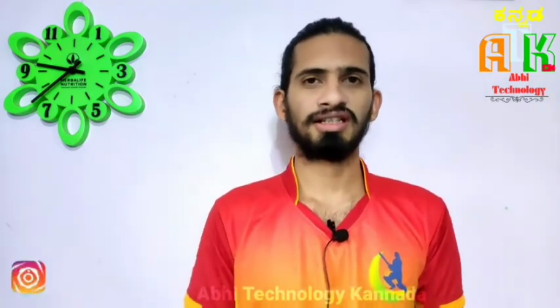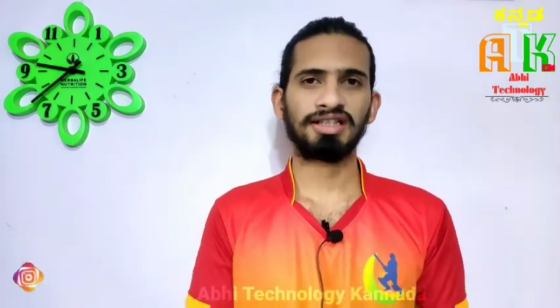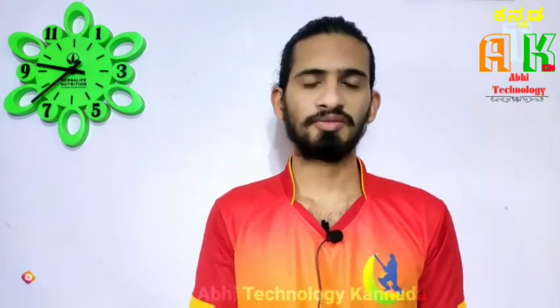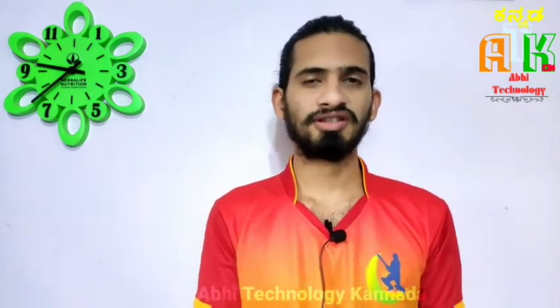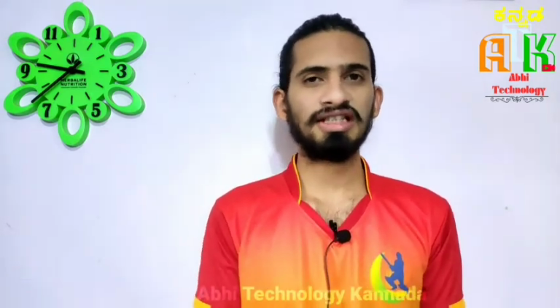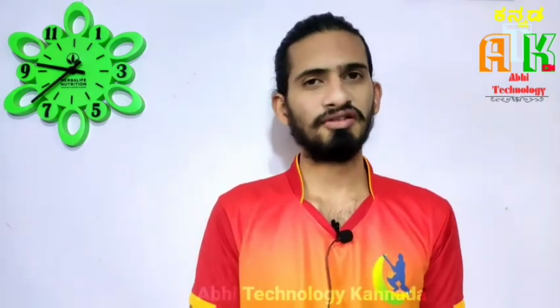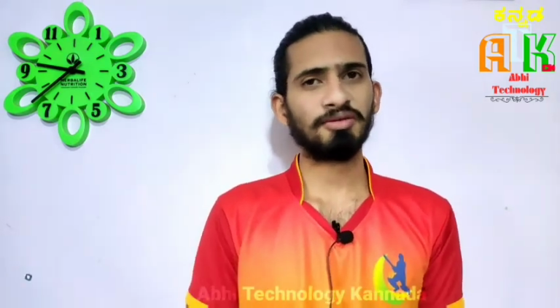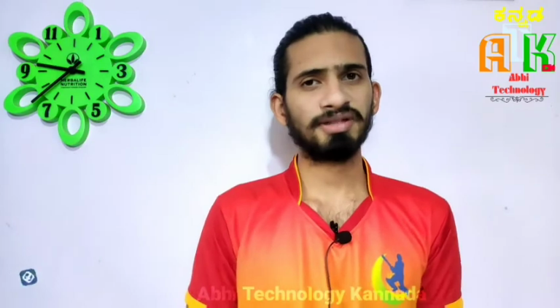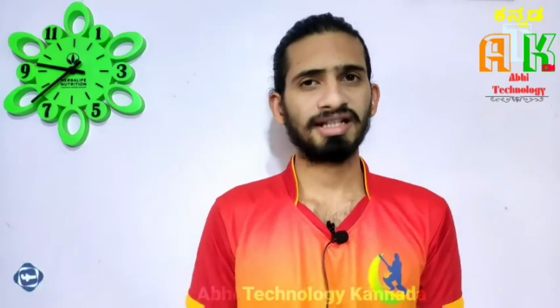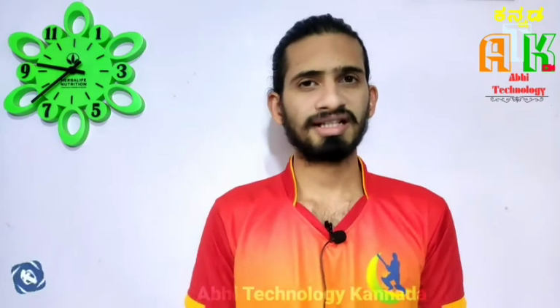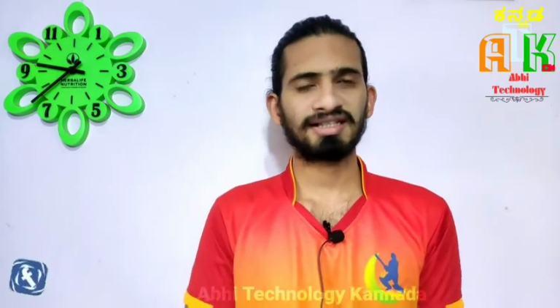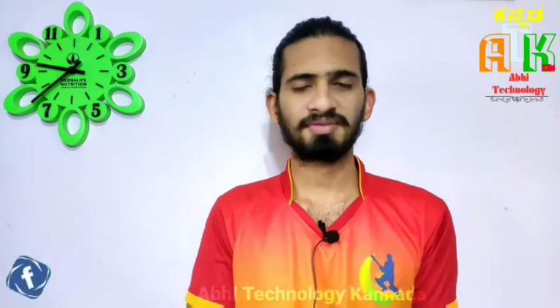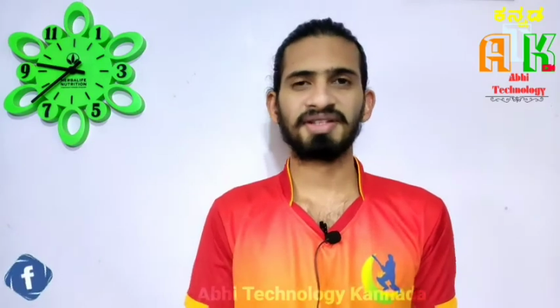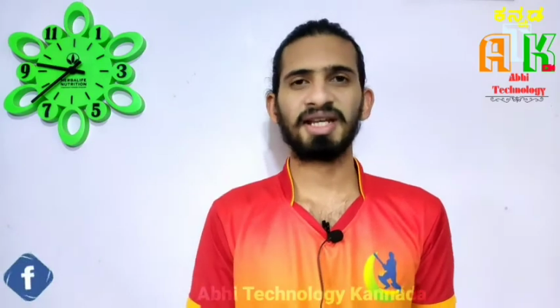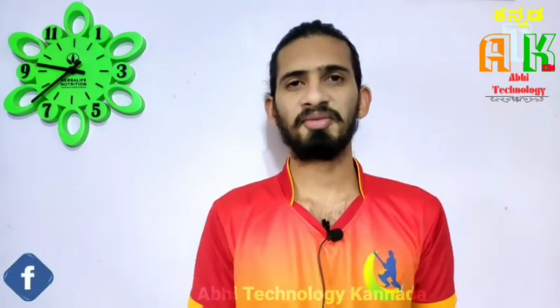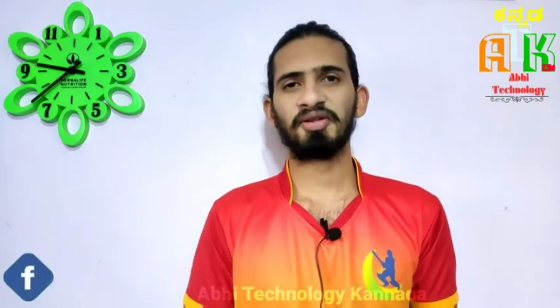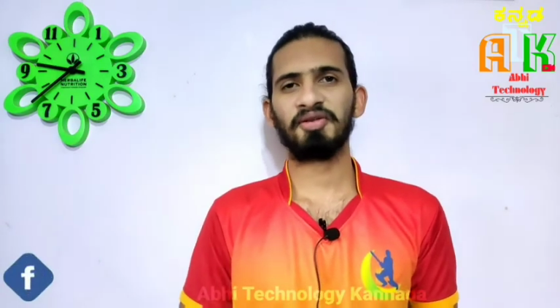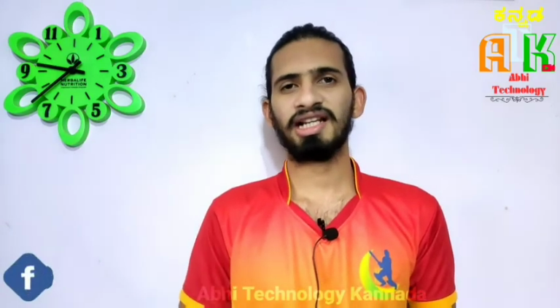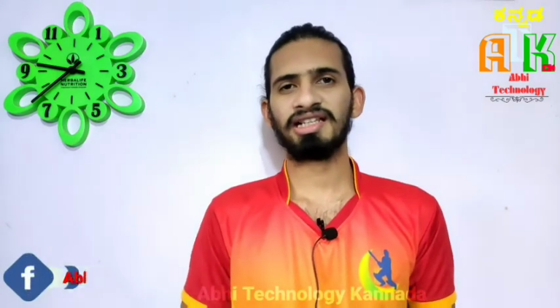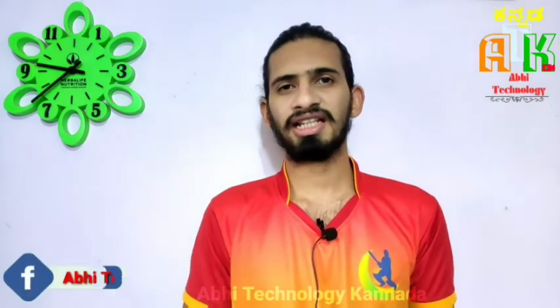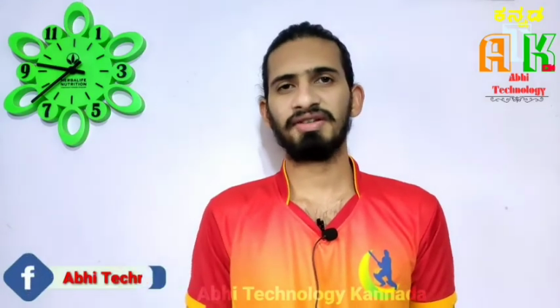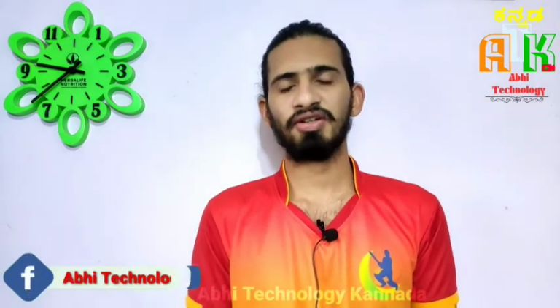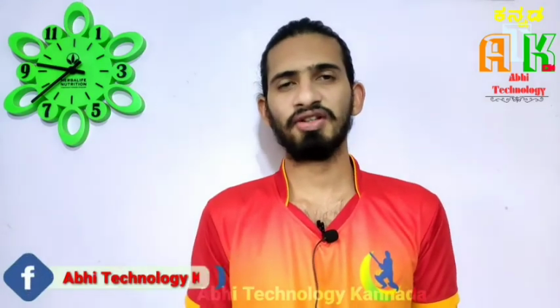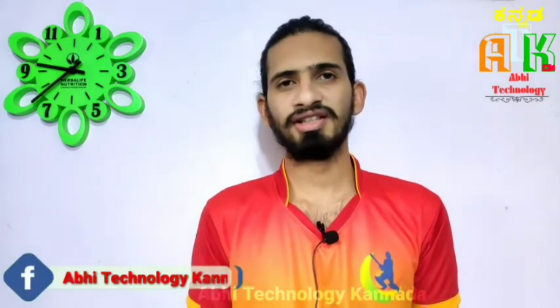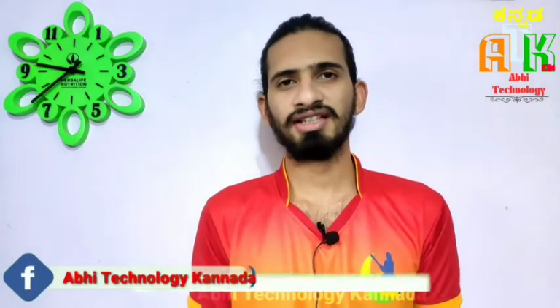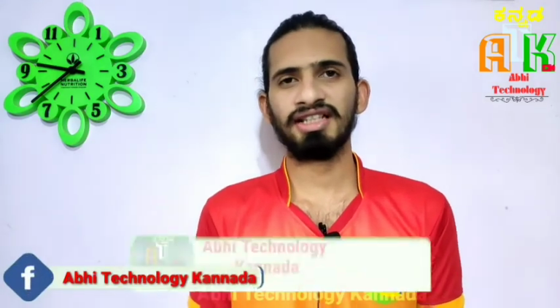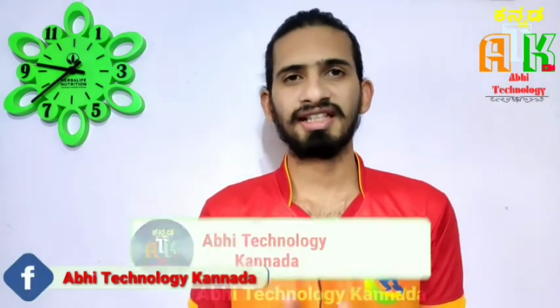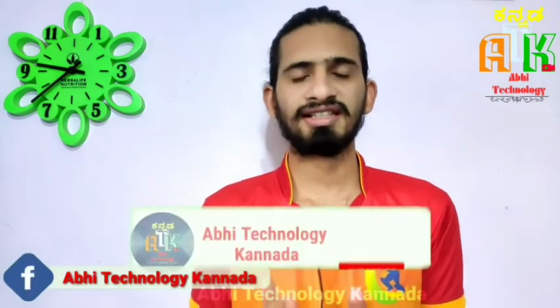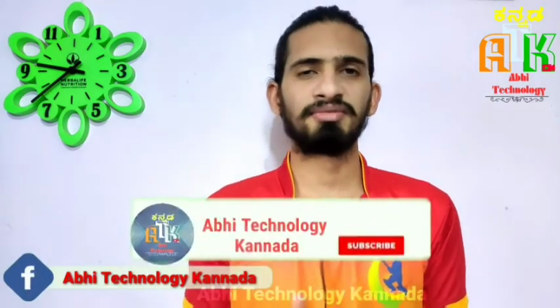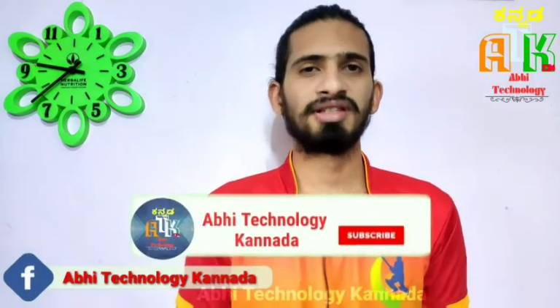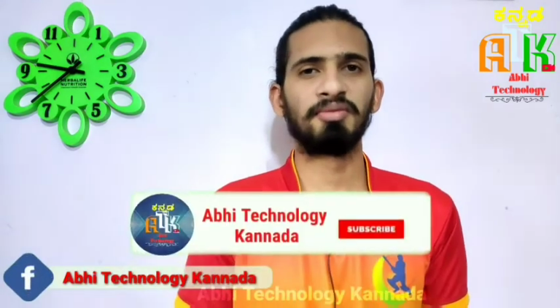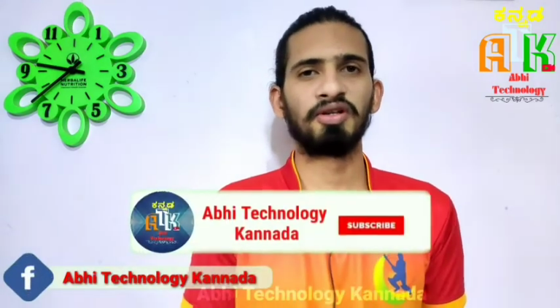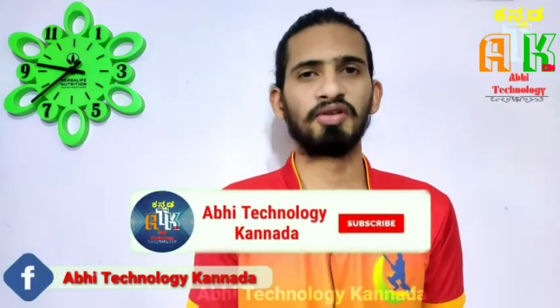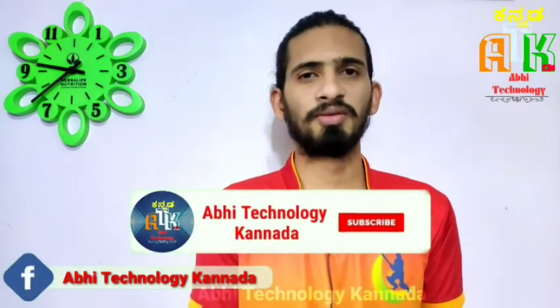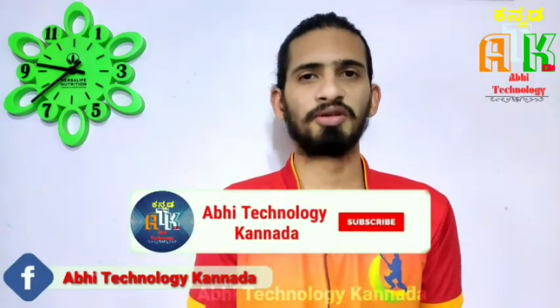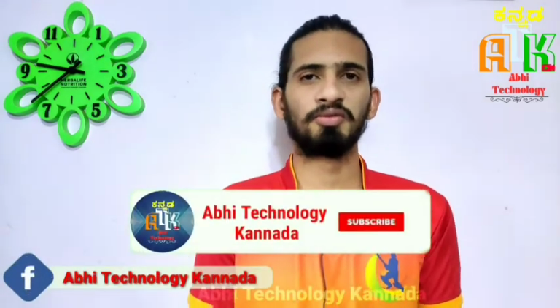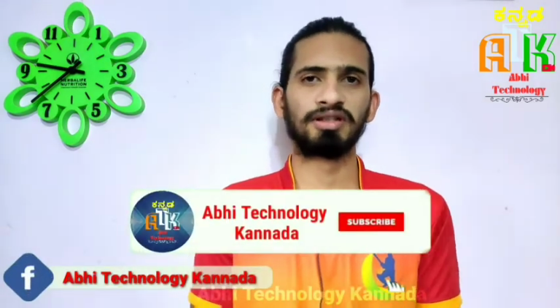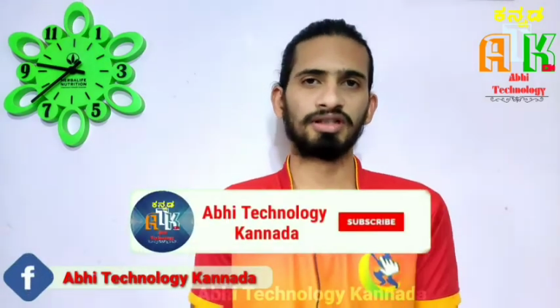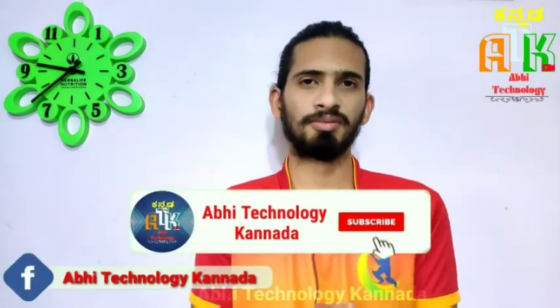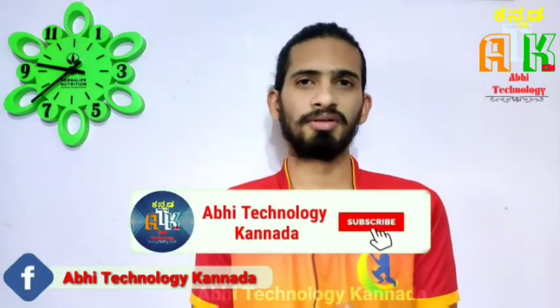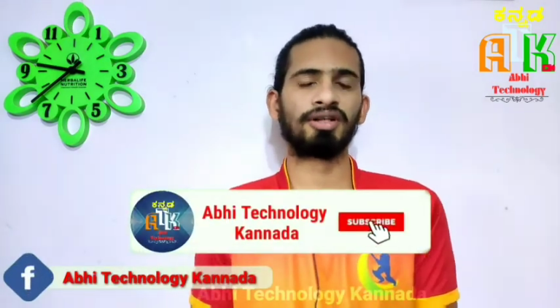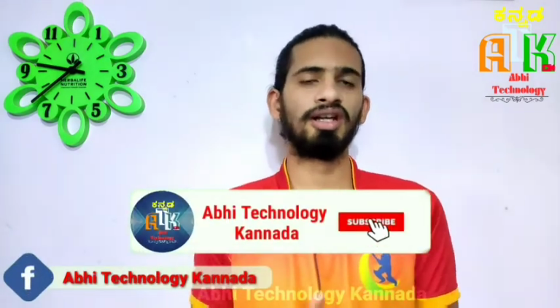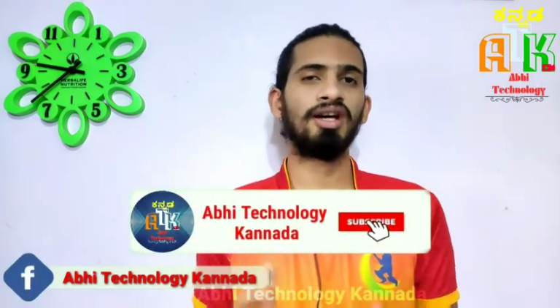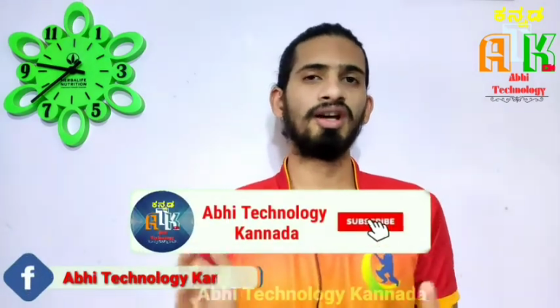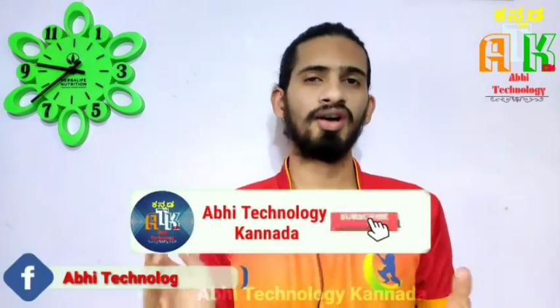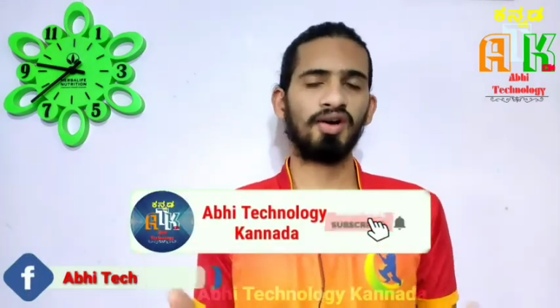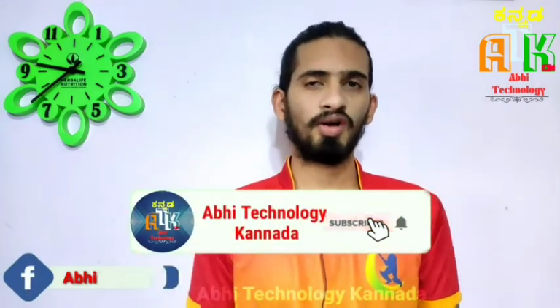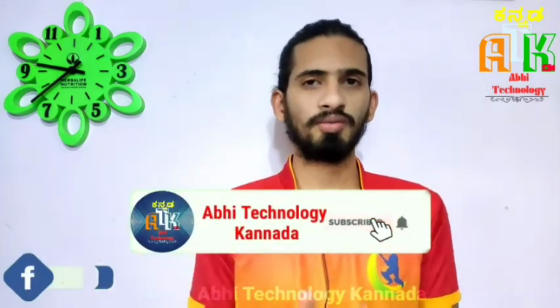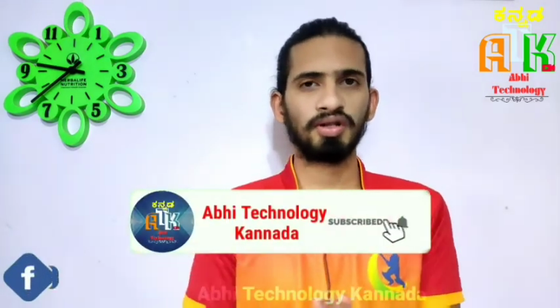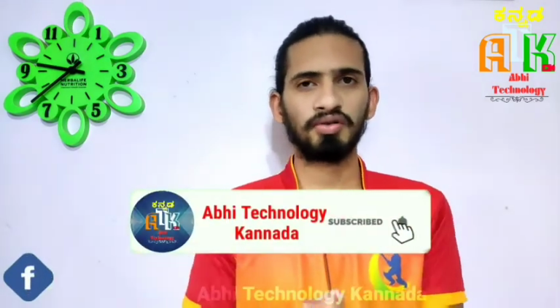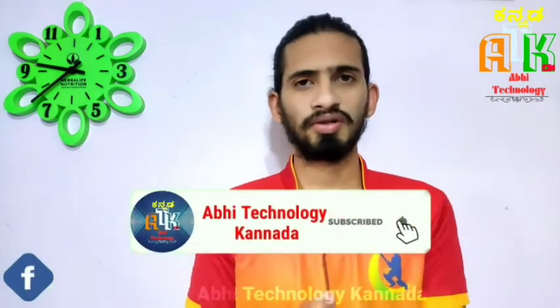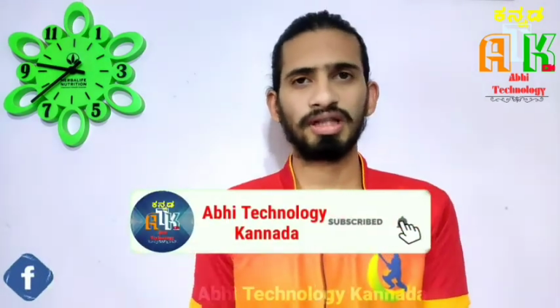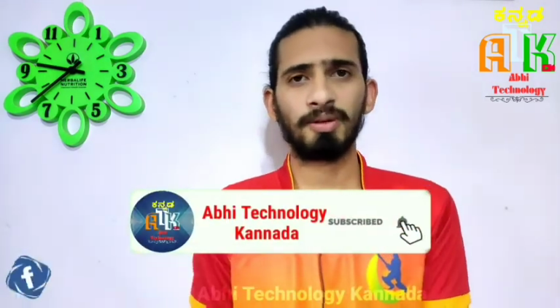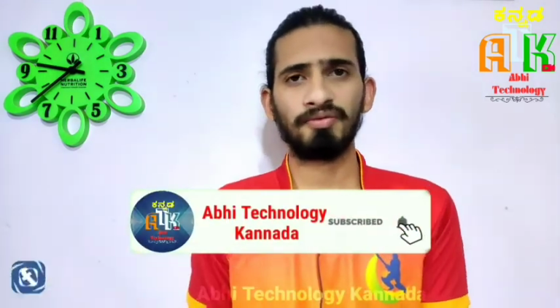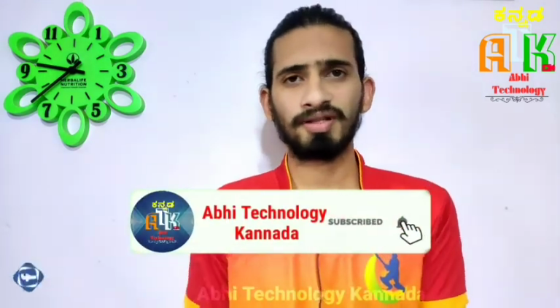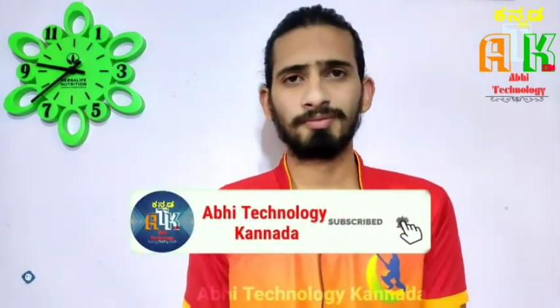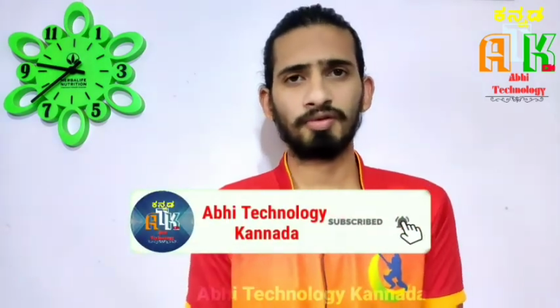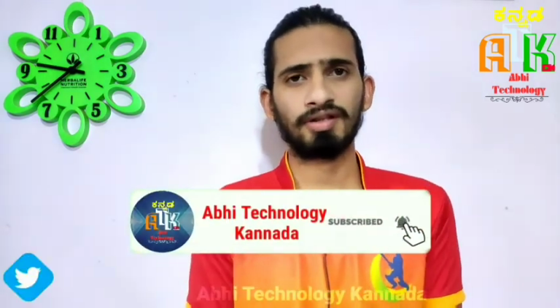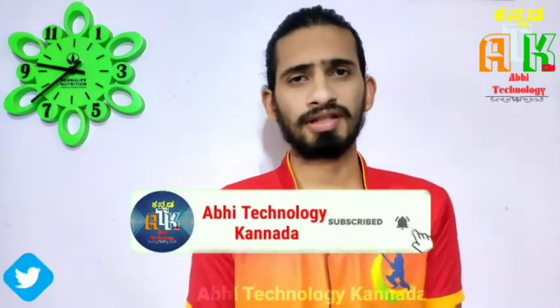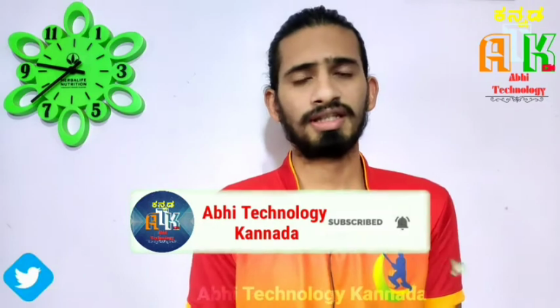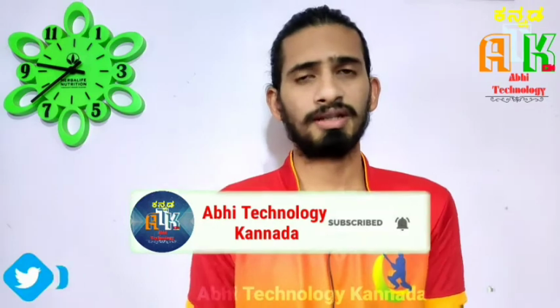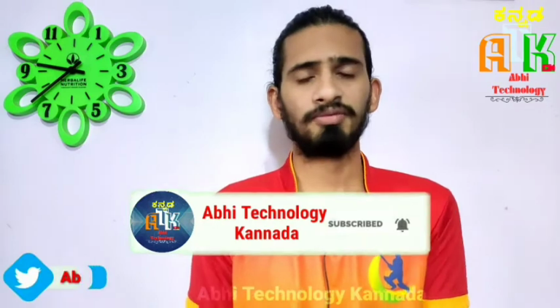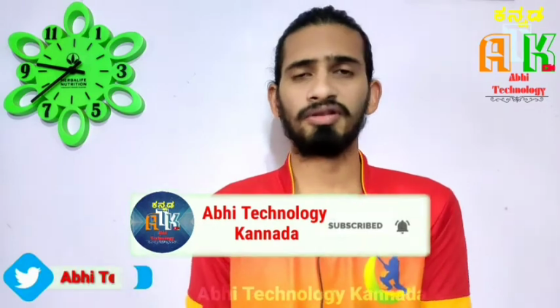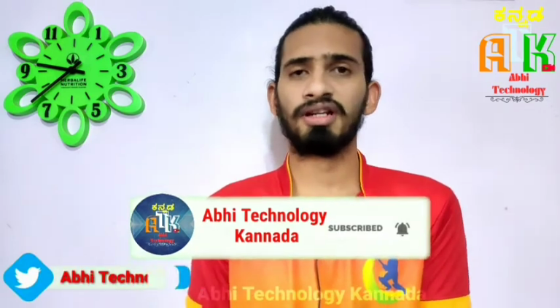Before we go further, please subscribe and hit the notification bell if you like the content. Follow us on Facebook, Instagram, and Twitter.